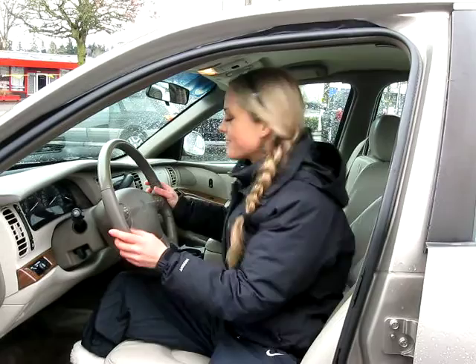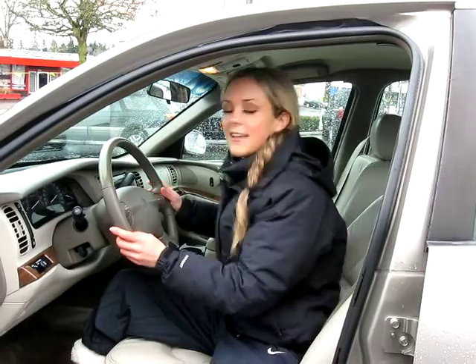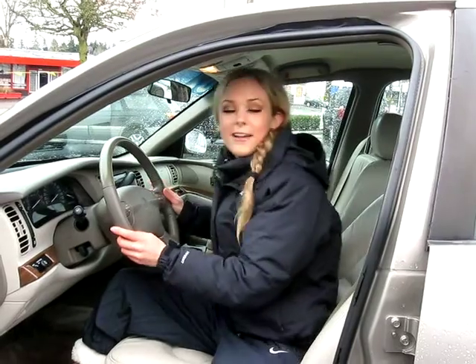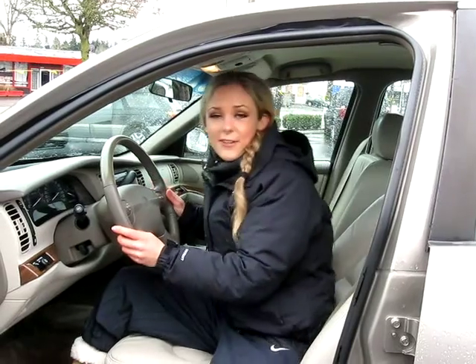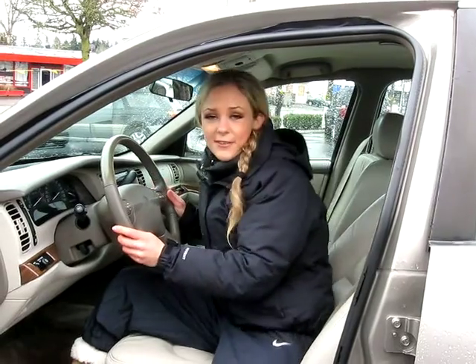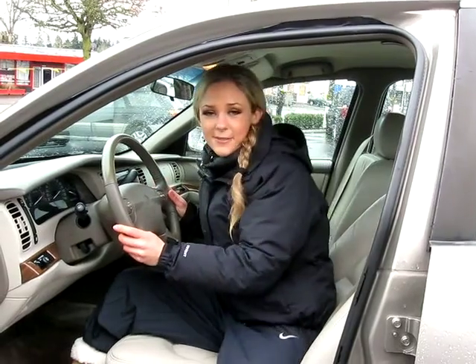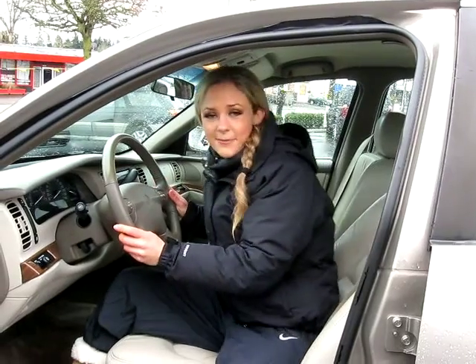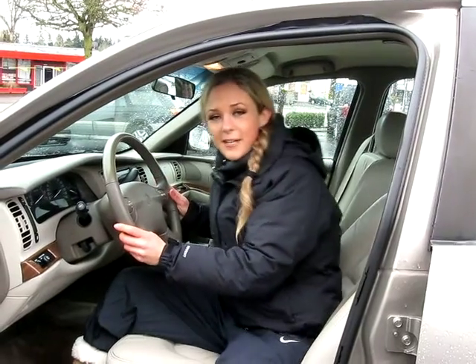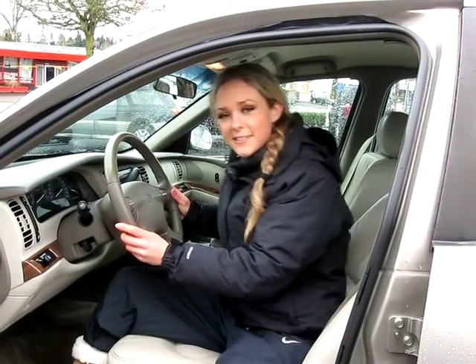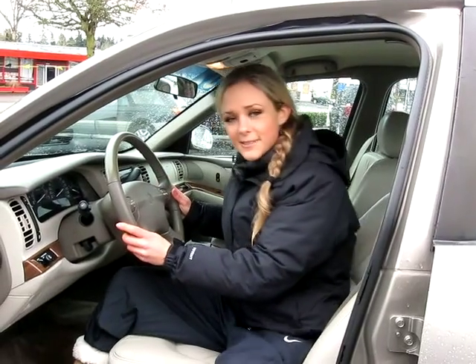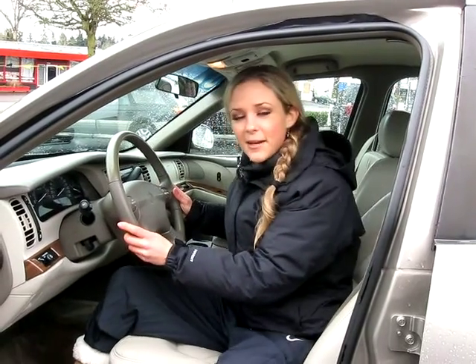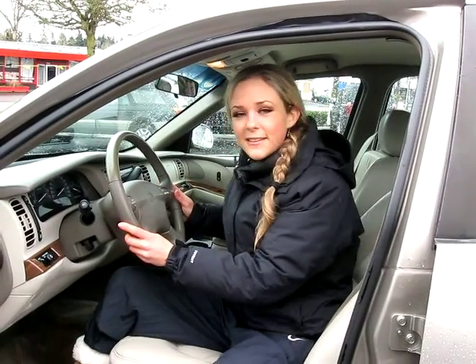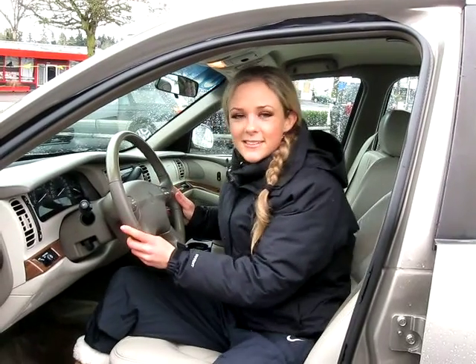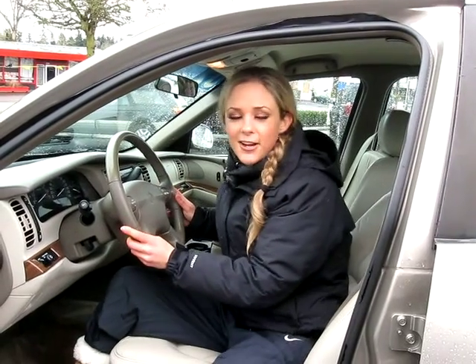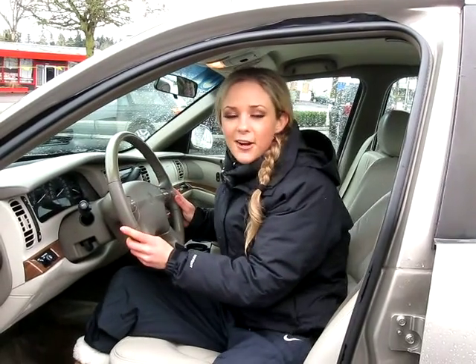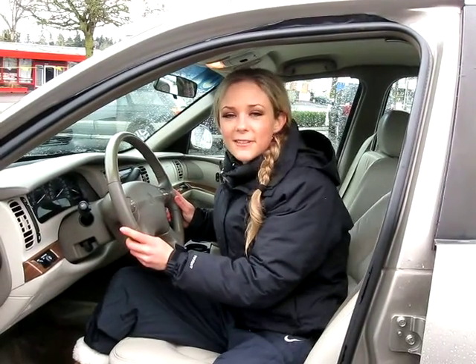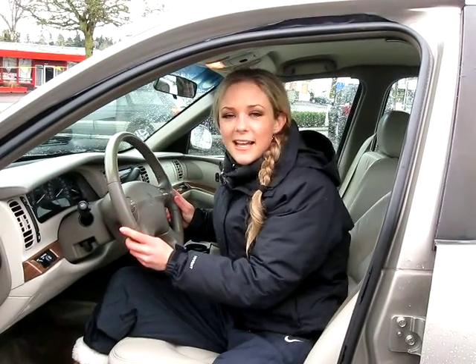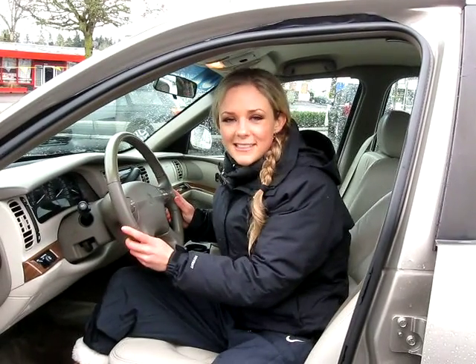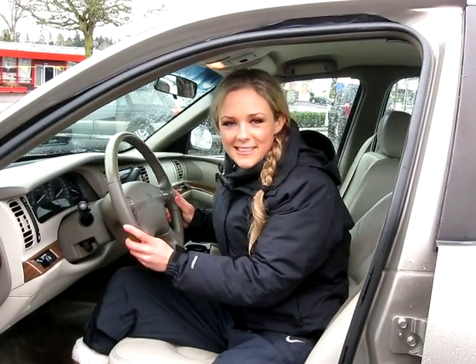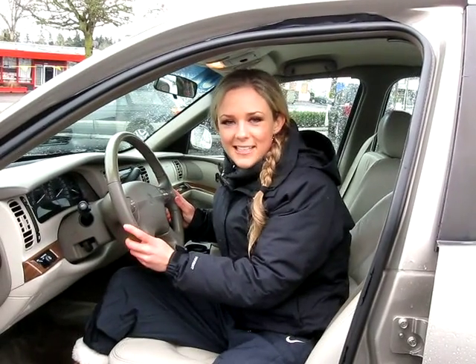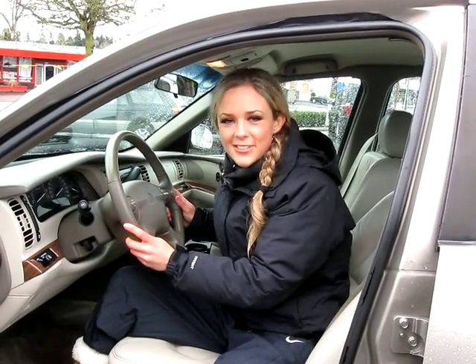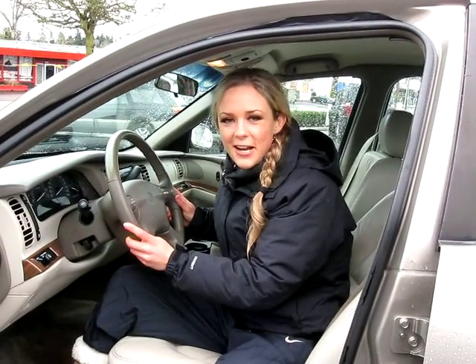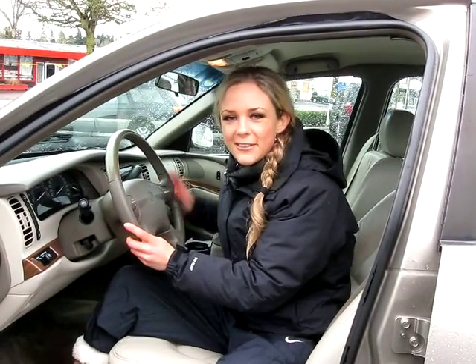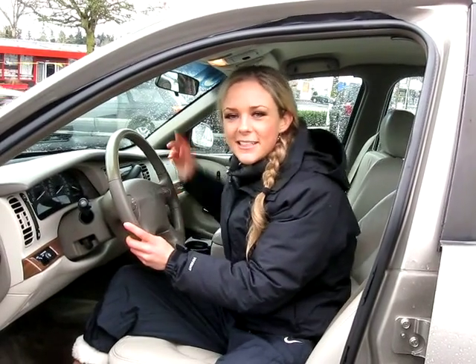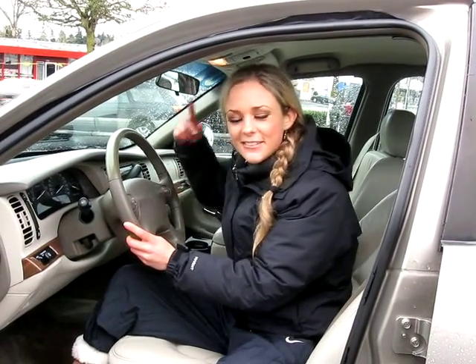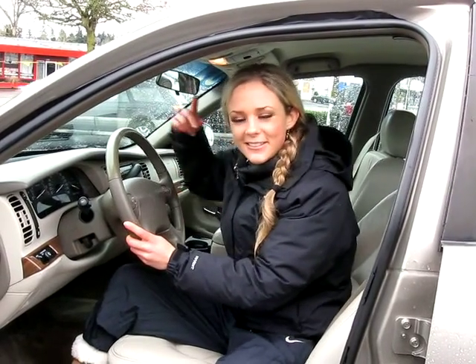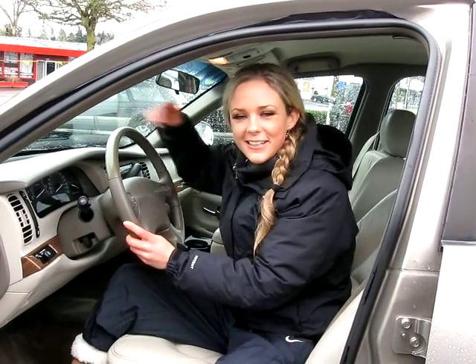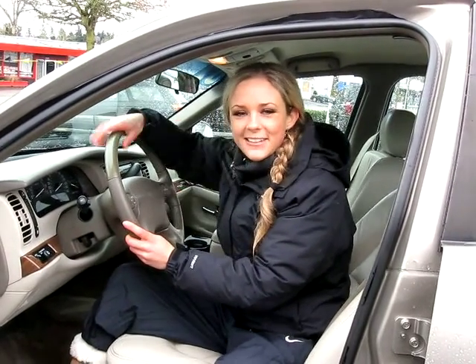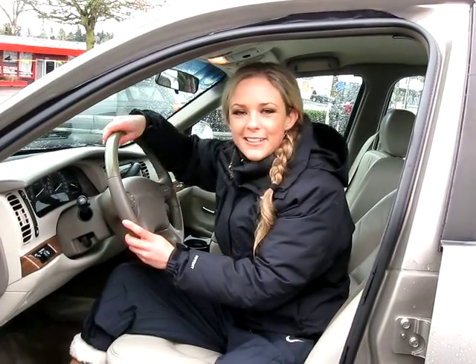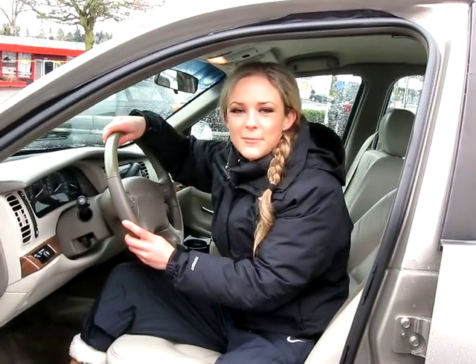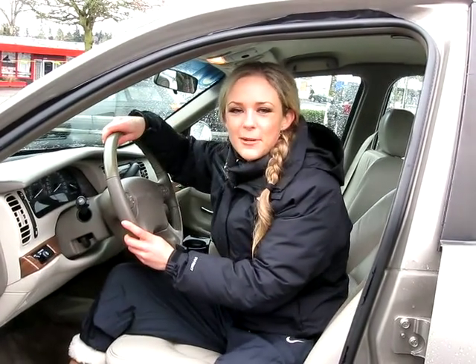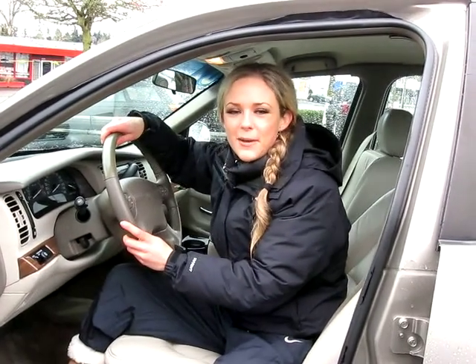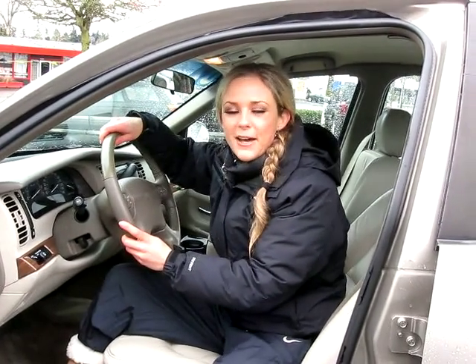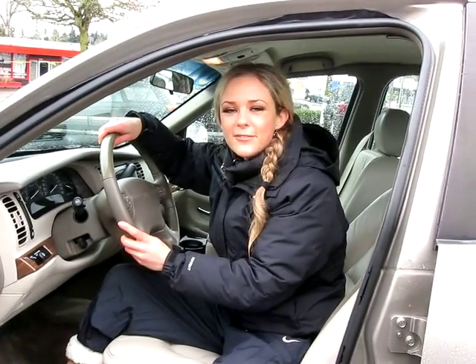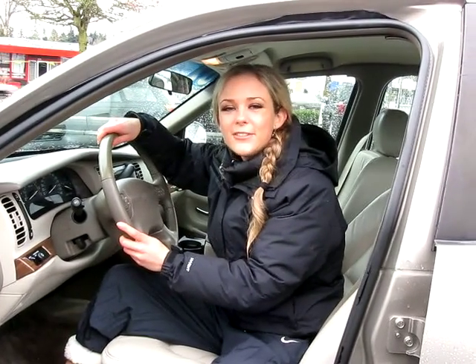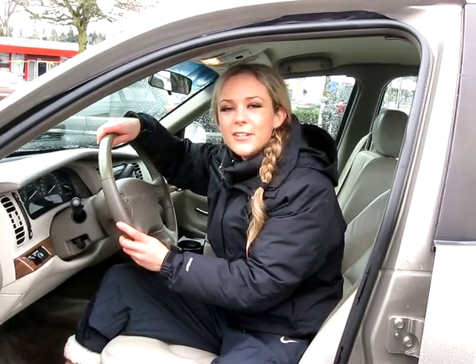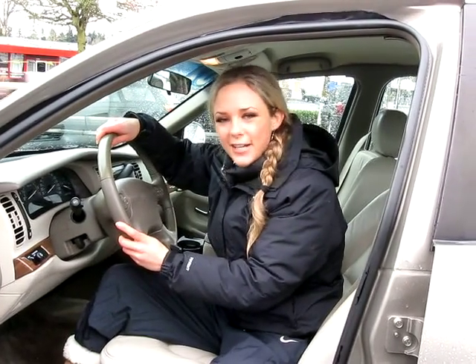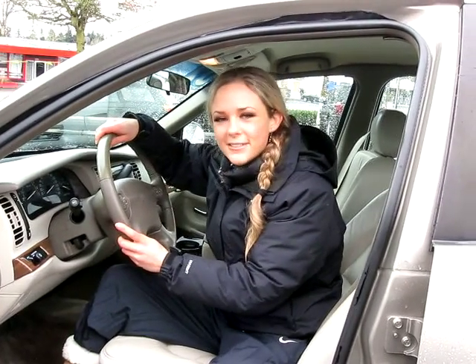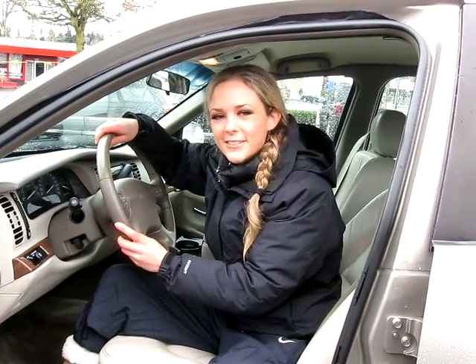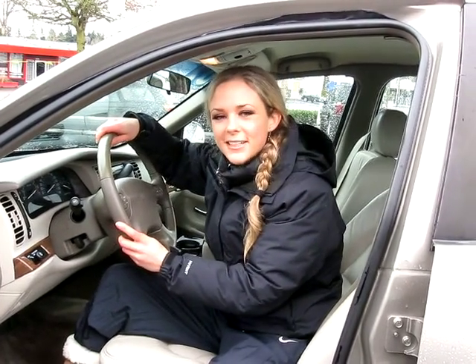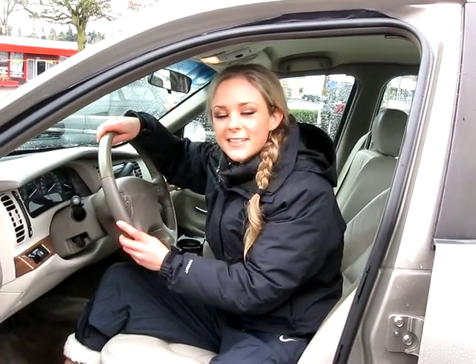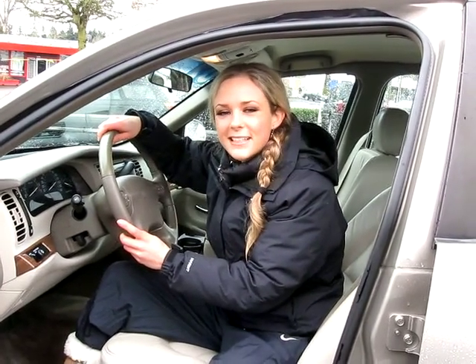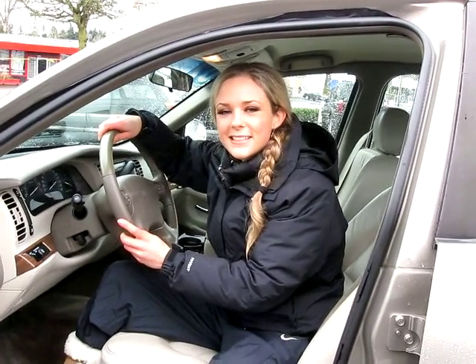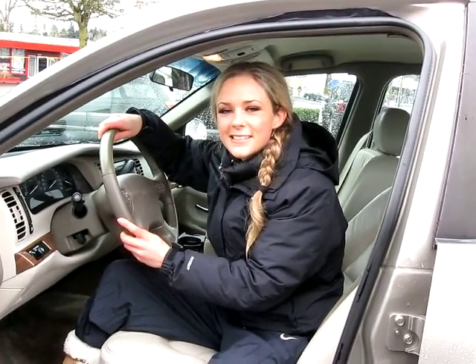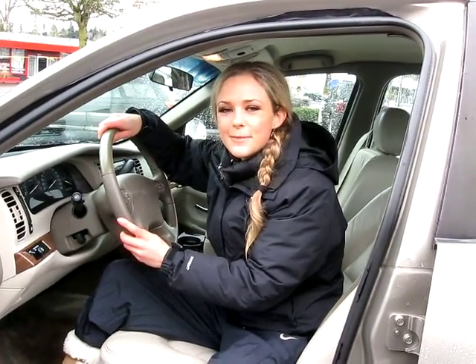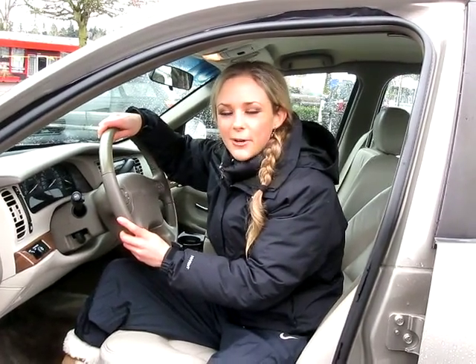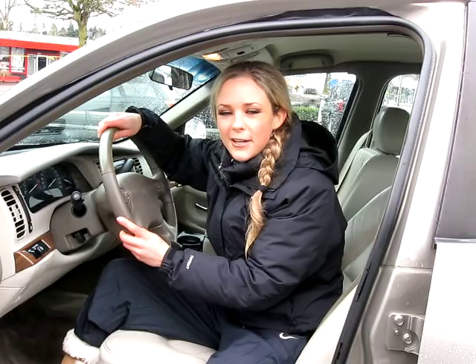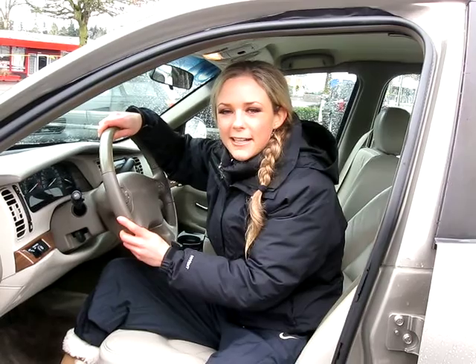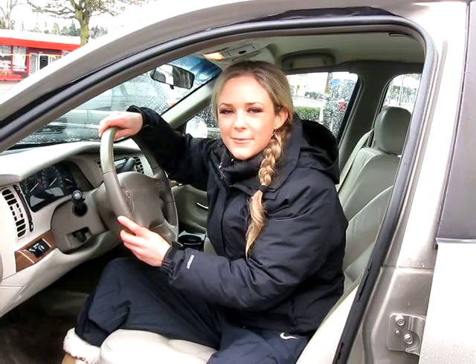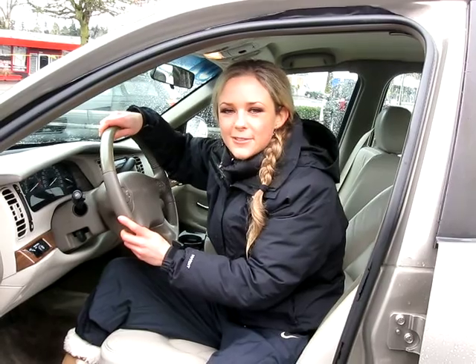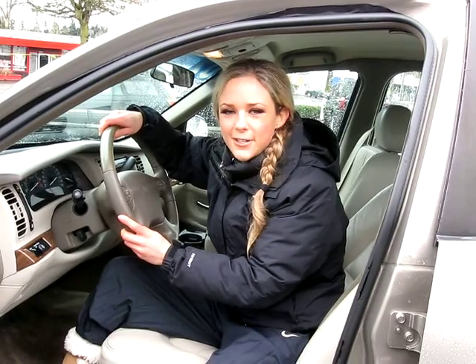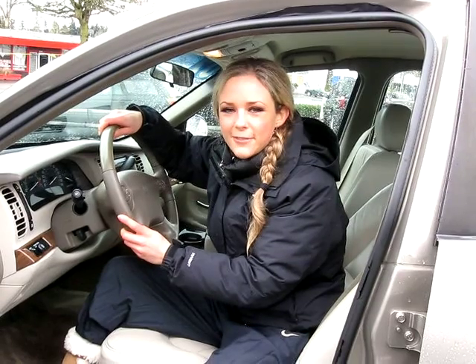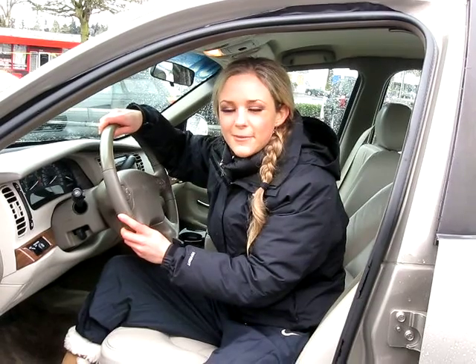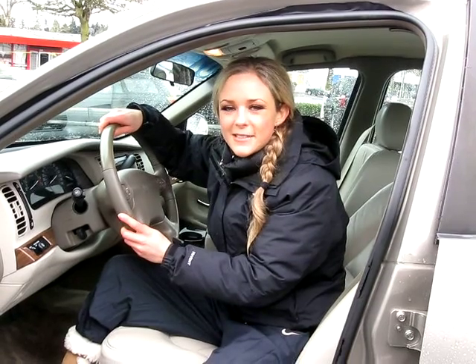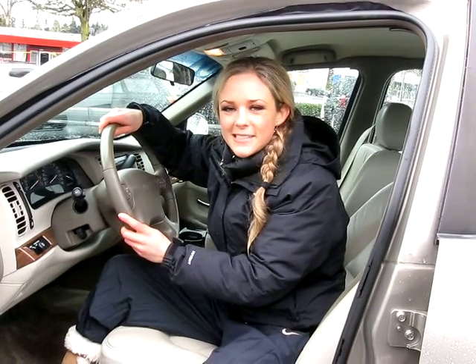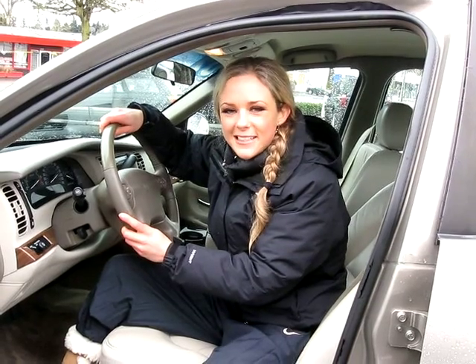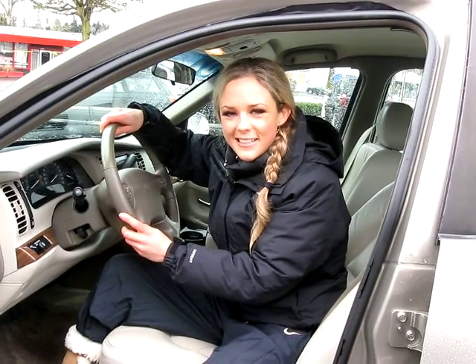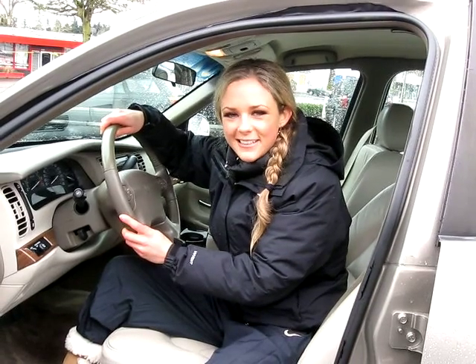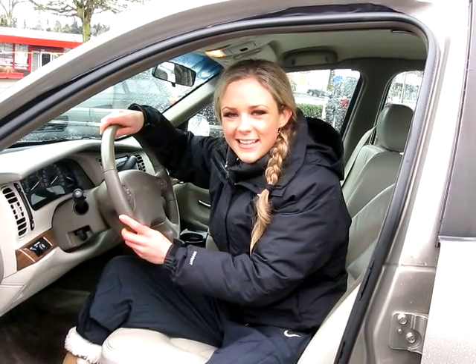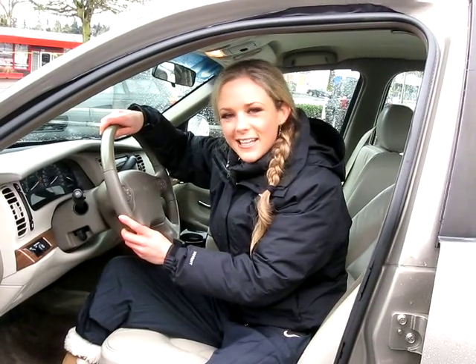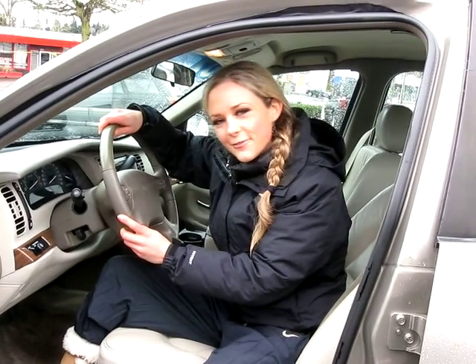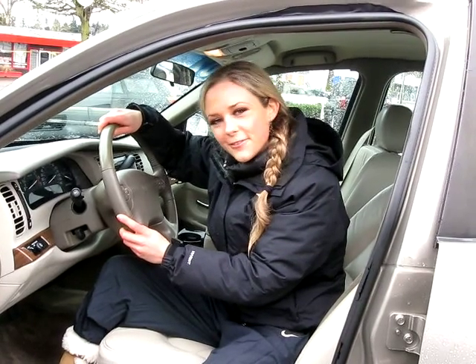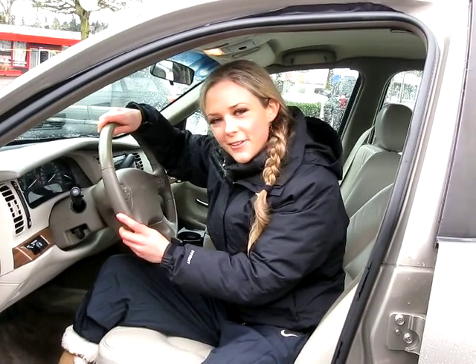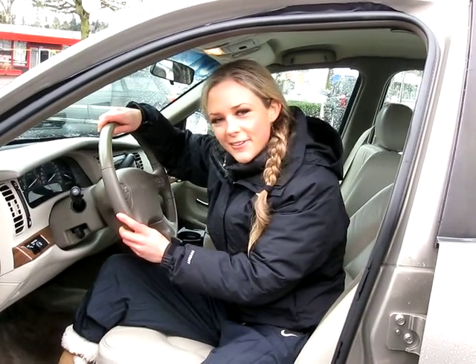If you have some questions about this car or would like to test drive it, you can call the number above. You can also click the link to see more great inventory from this dealer. Thank you for viewing.